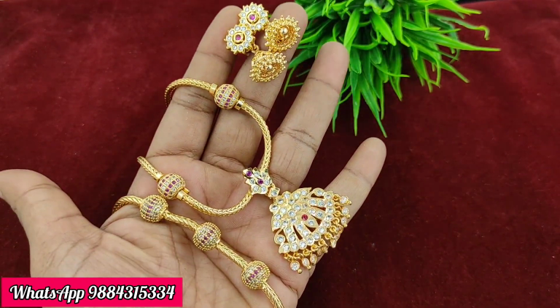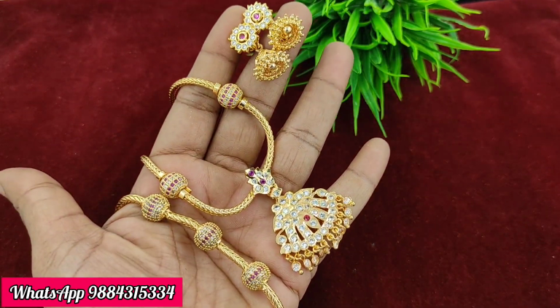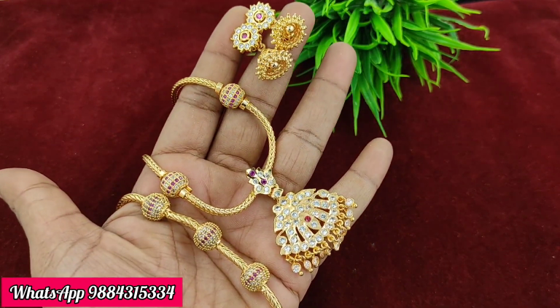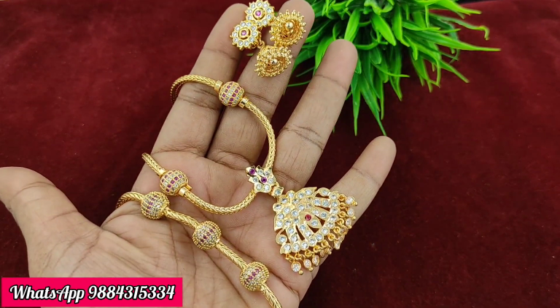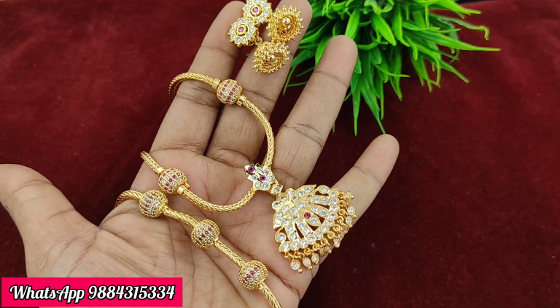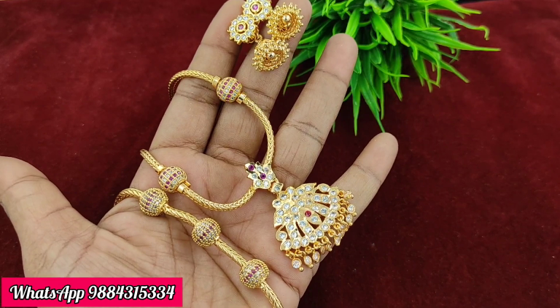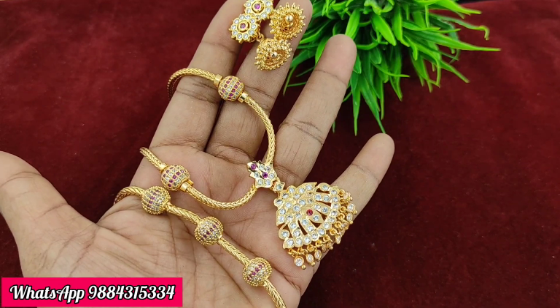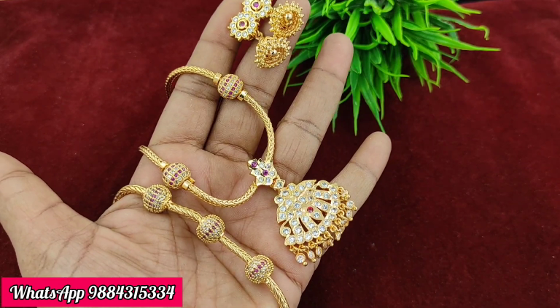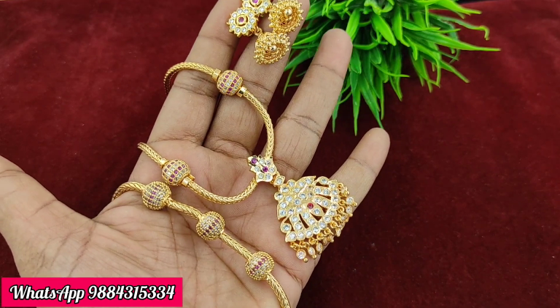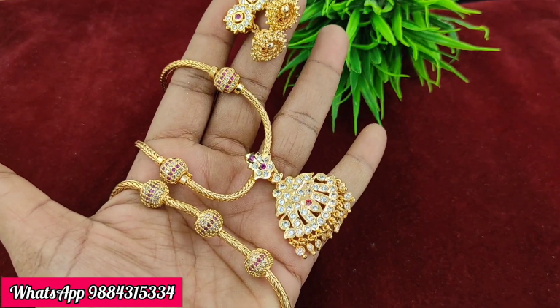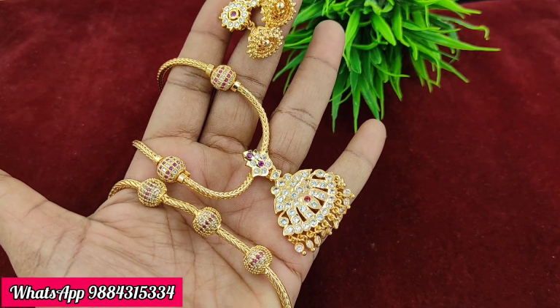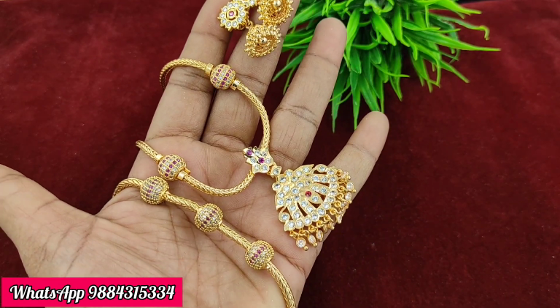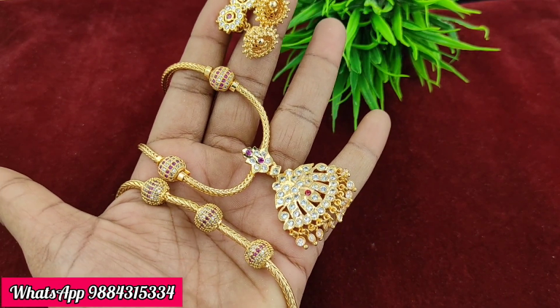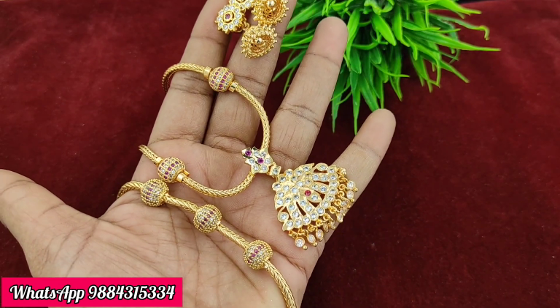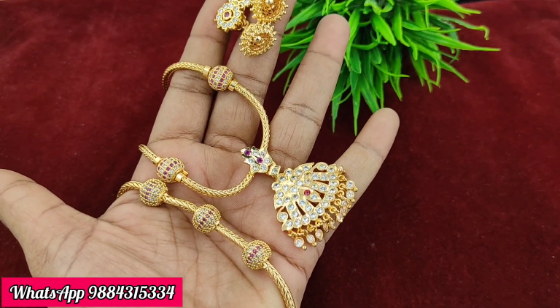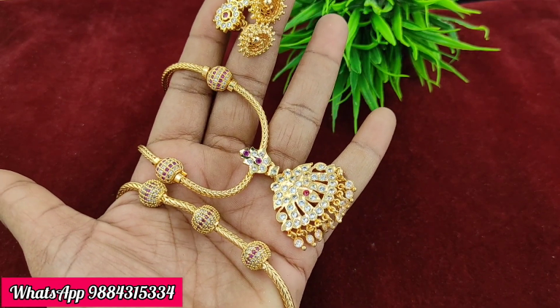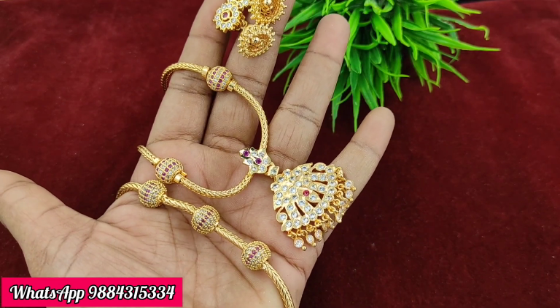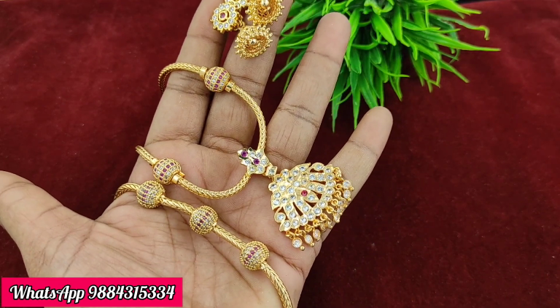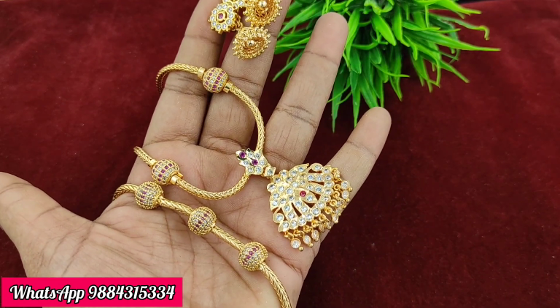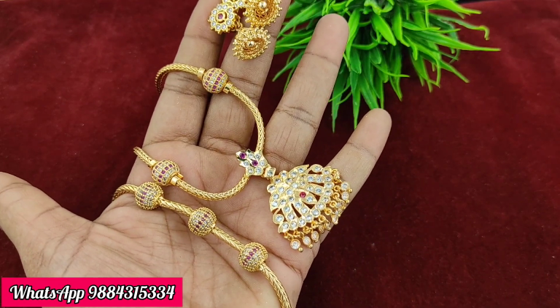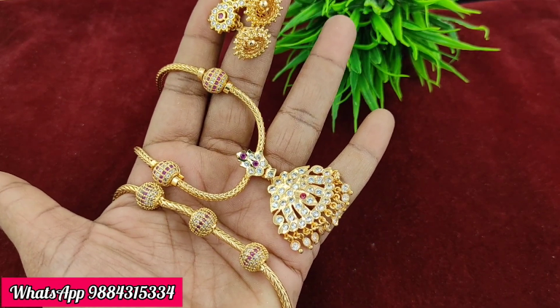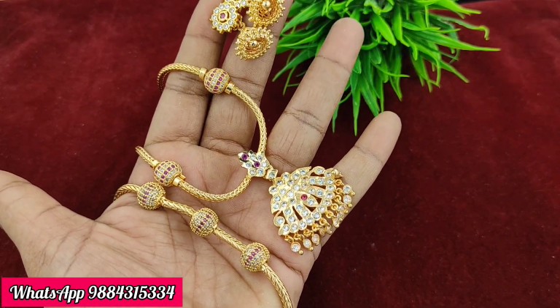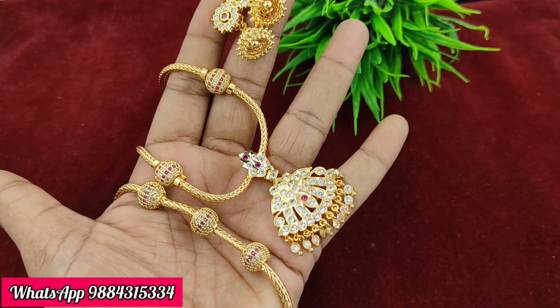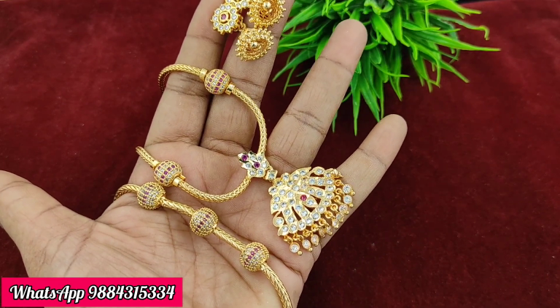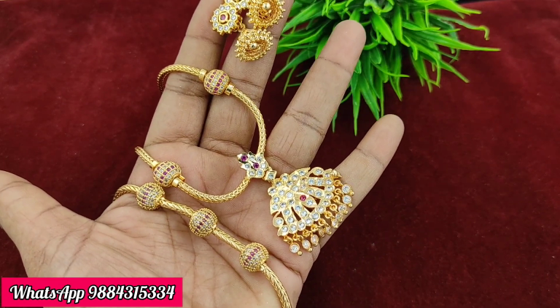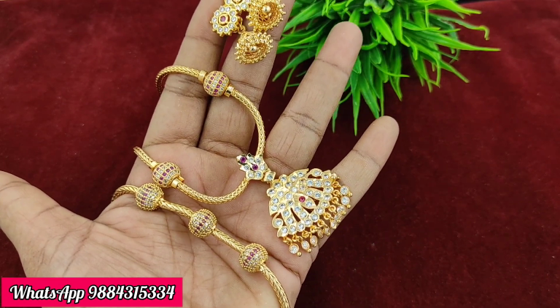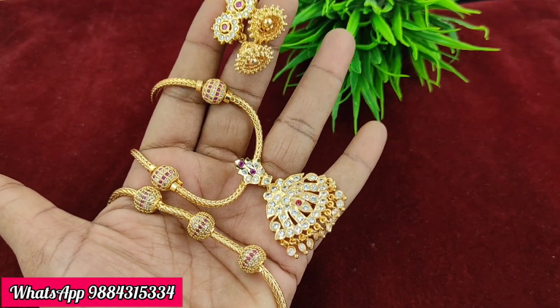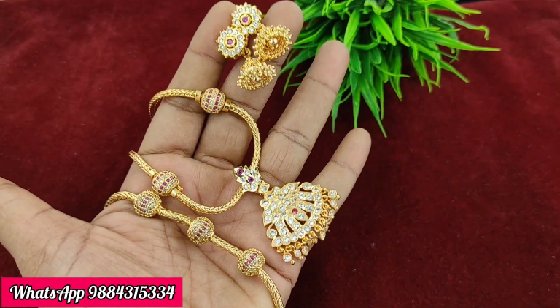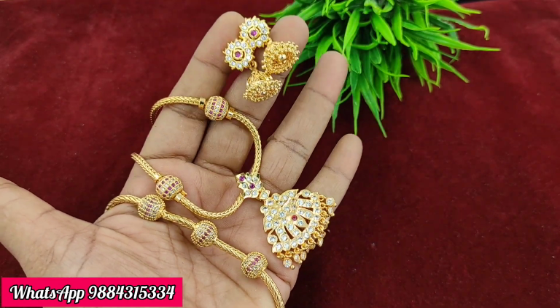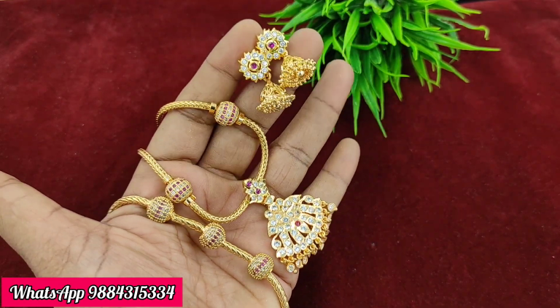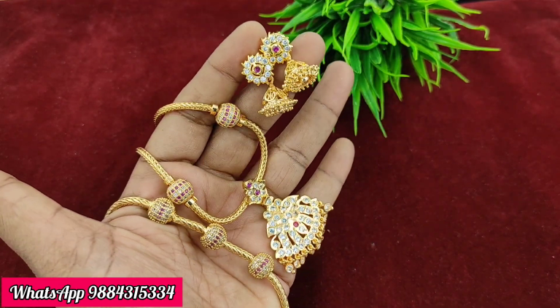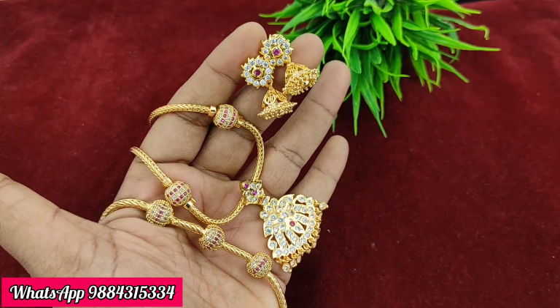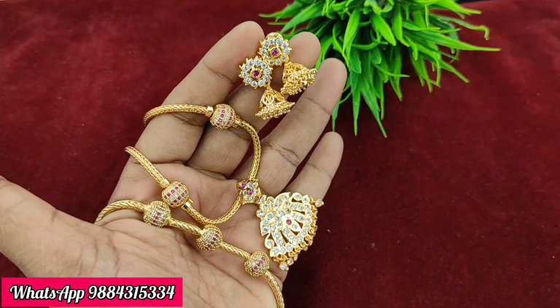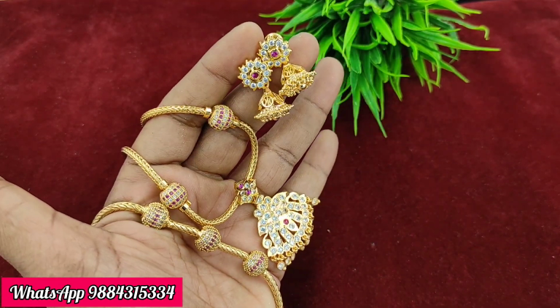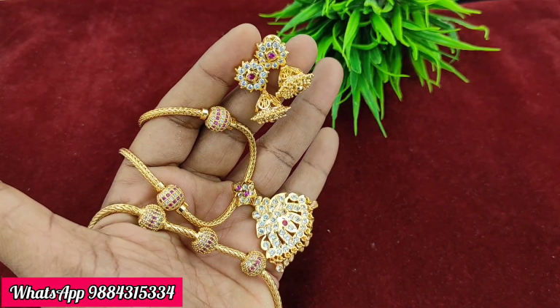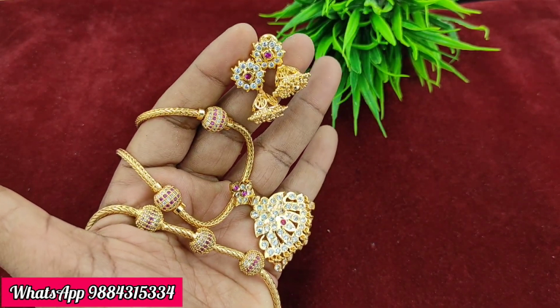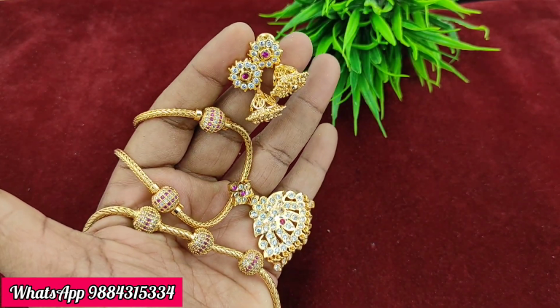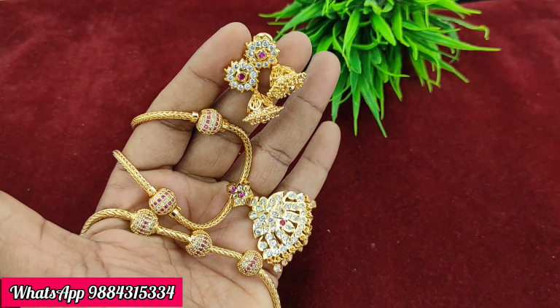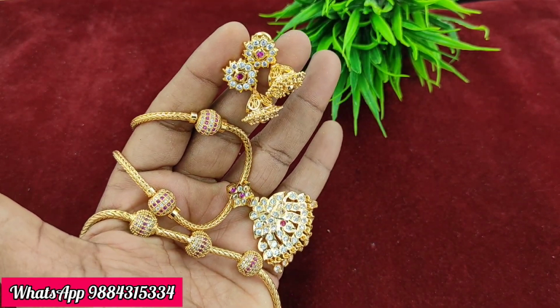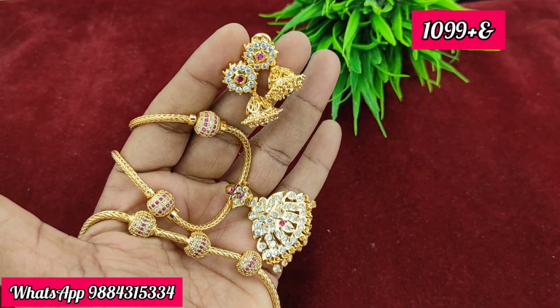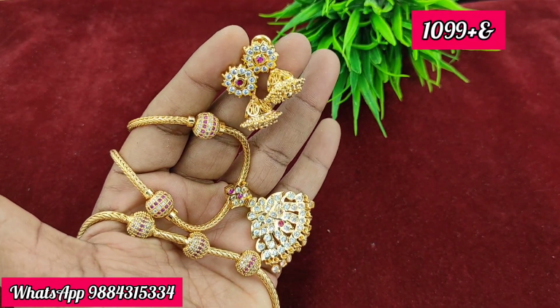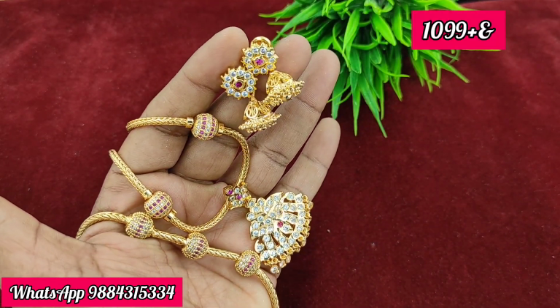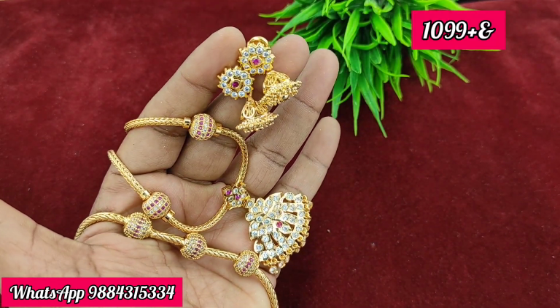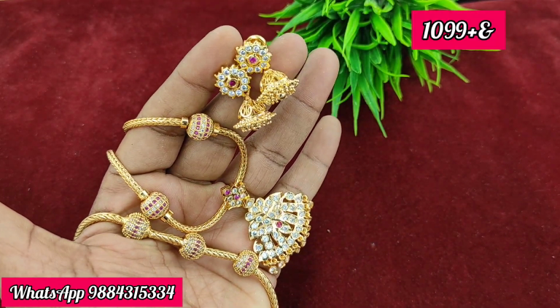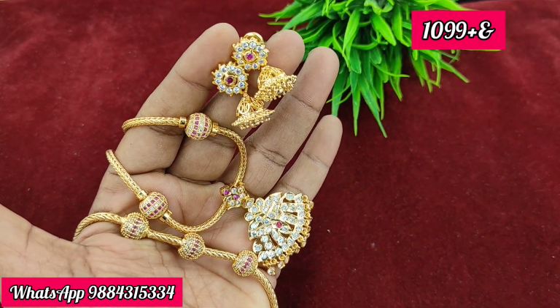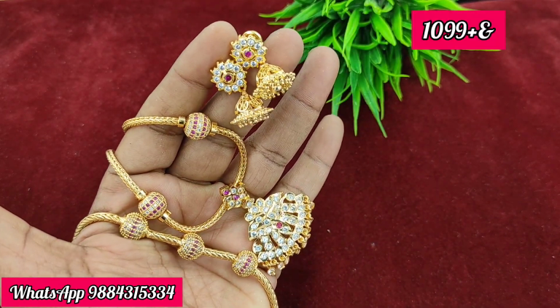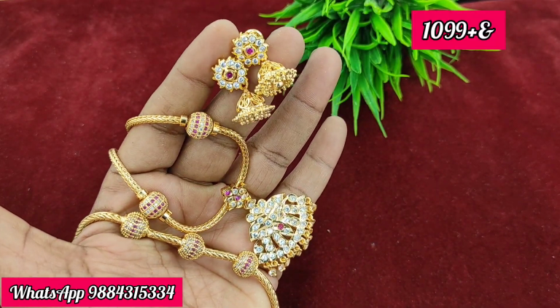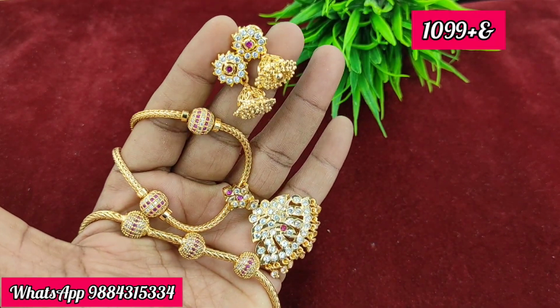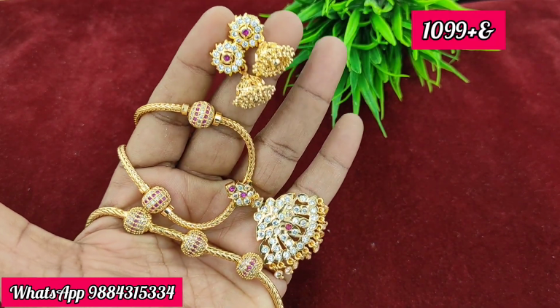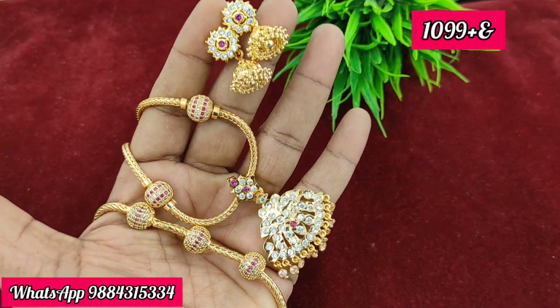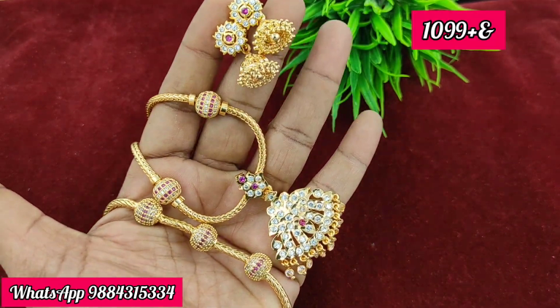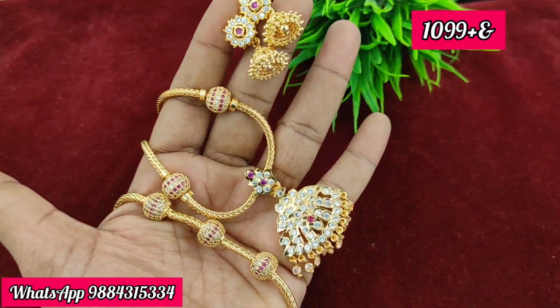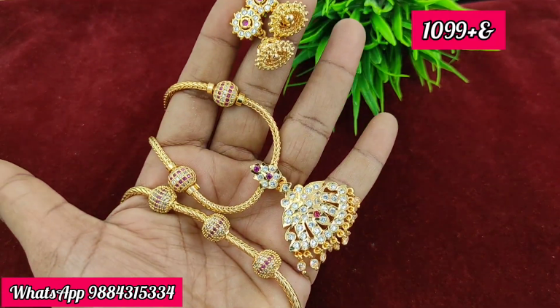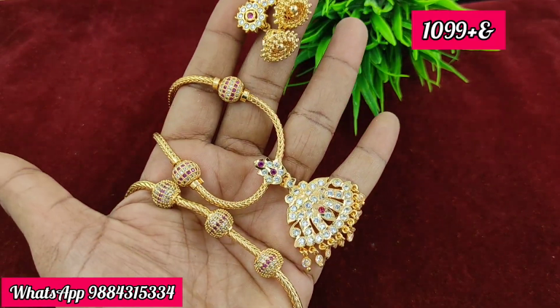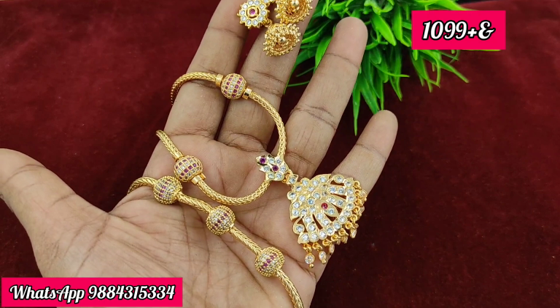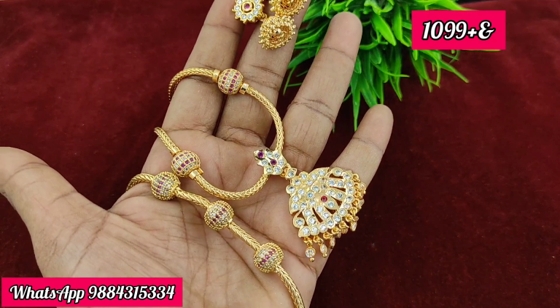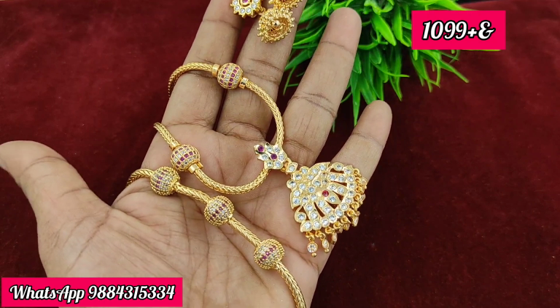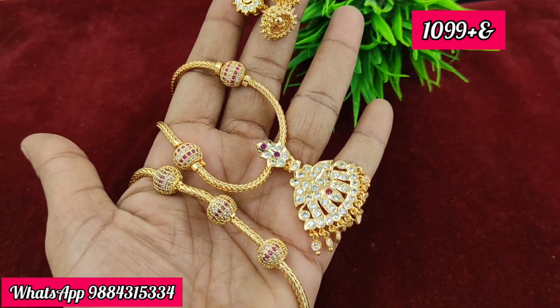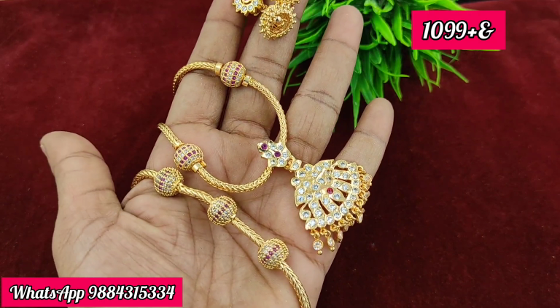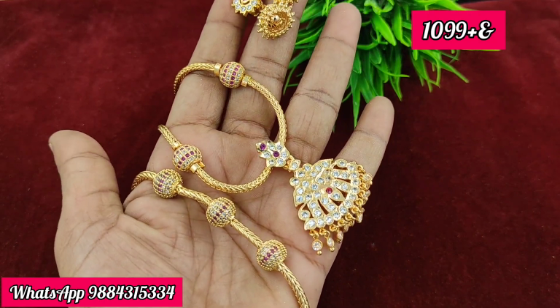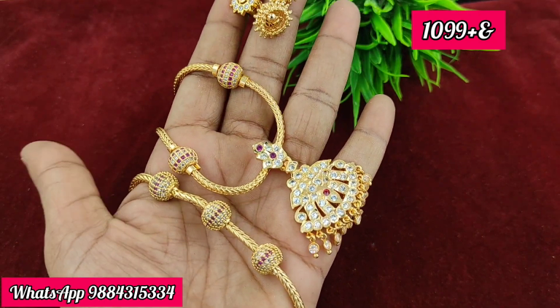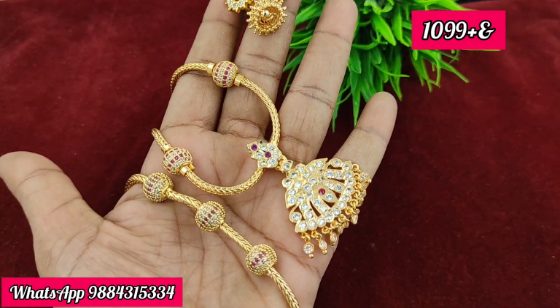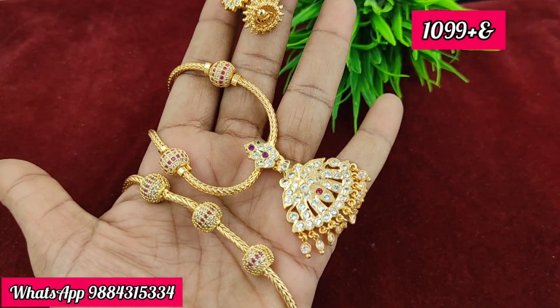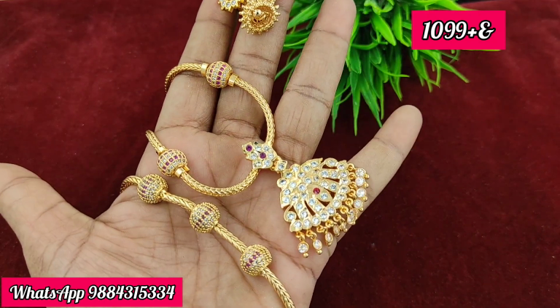This combo set is 1,099 rupees plus shipping.